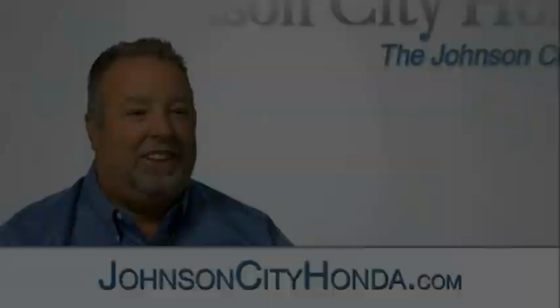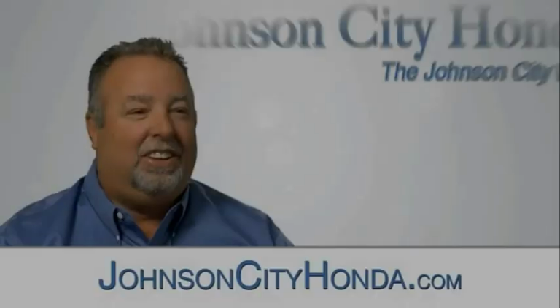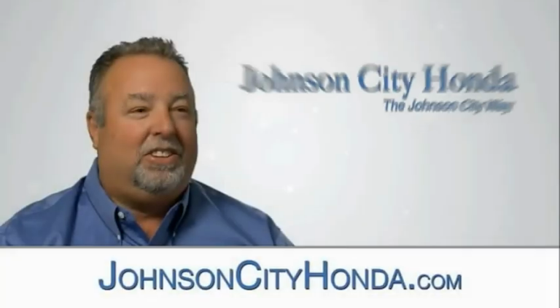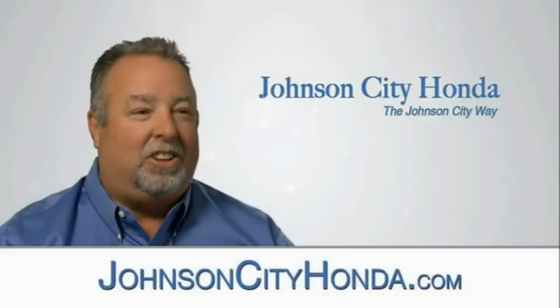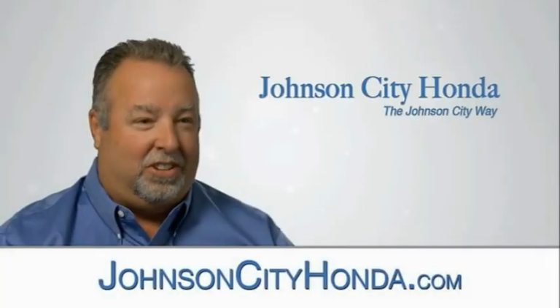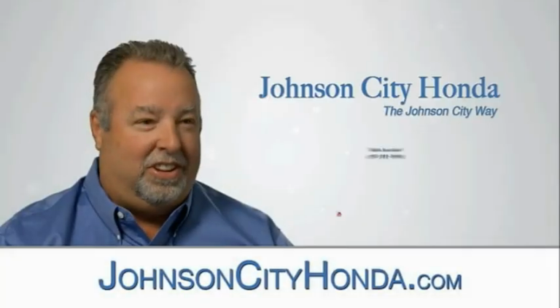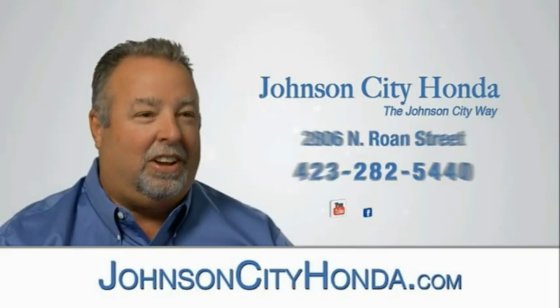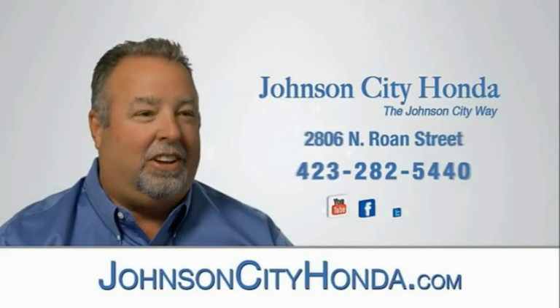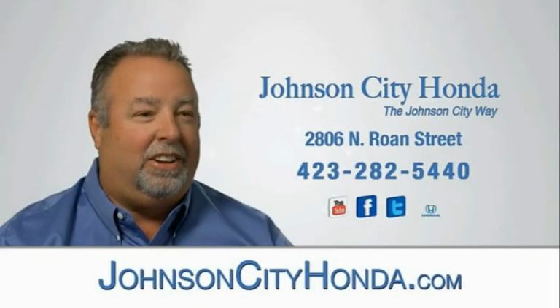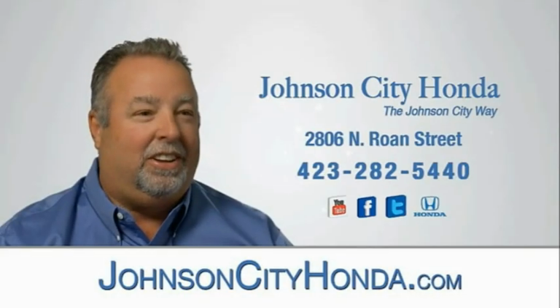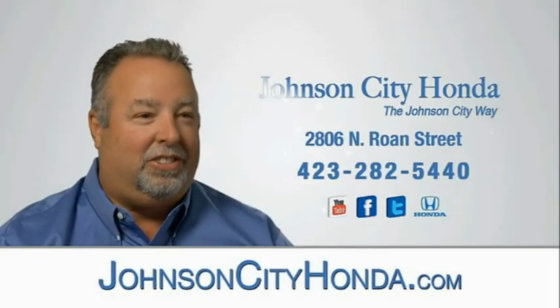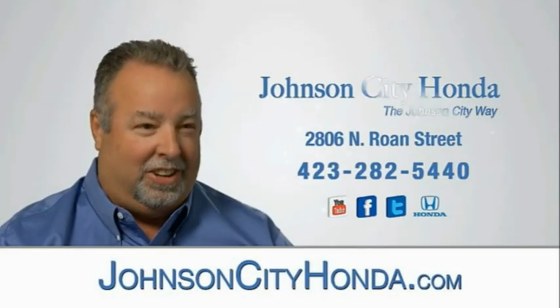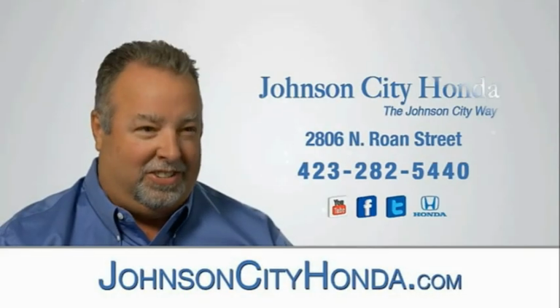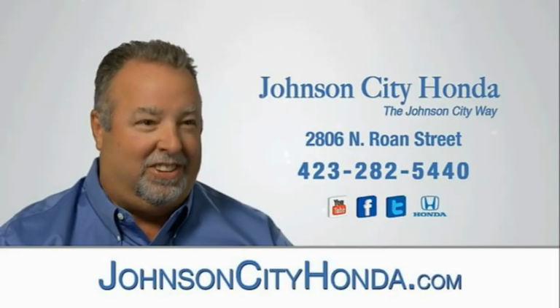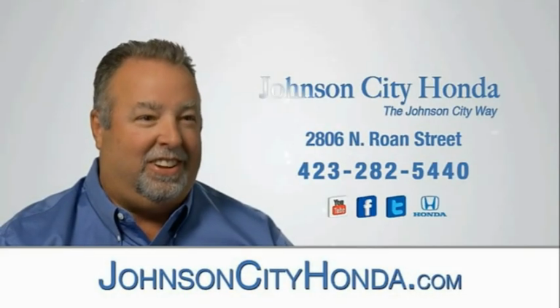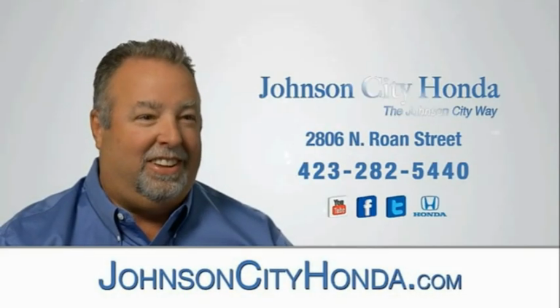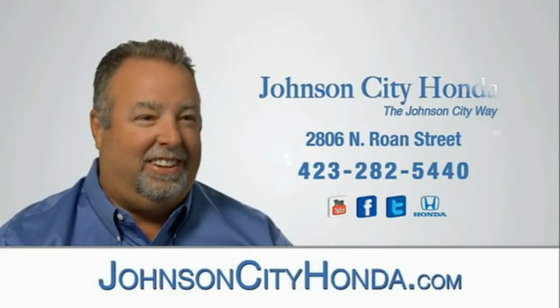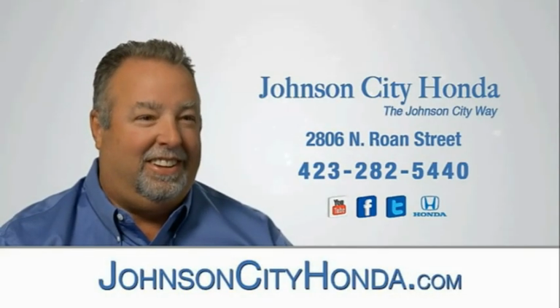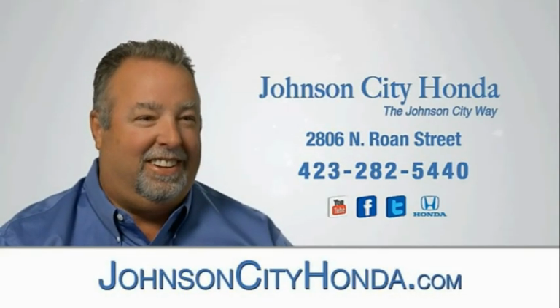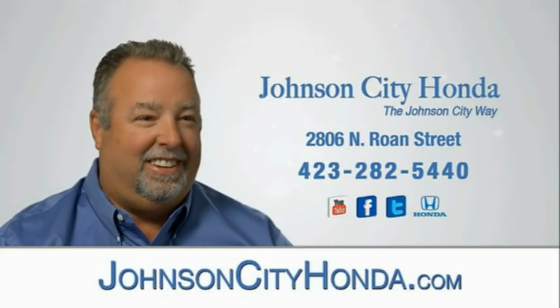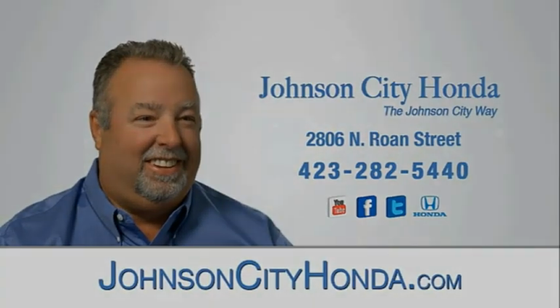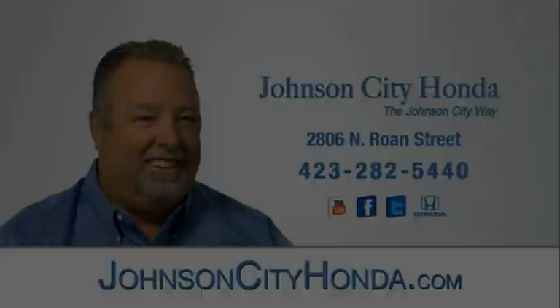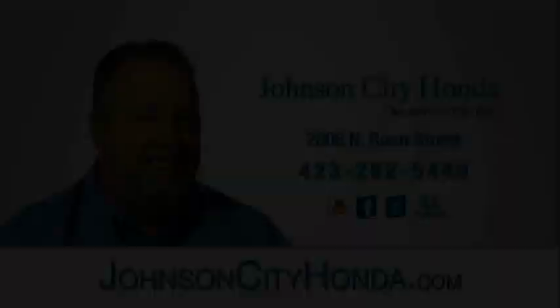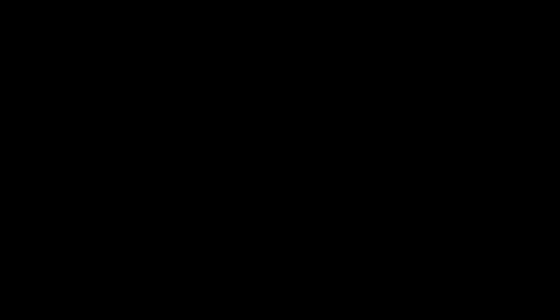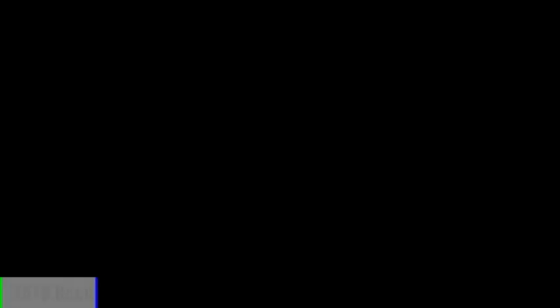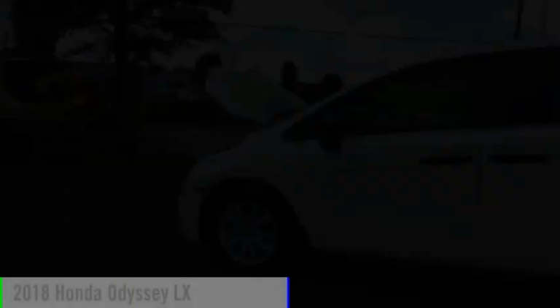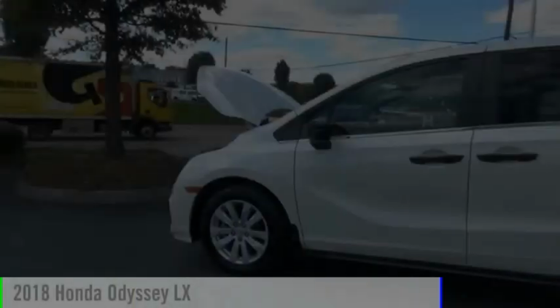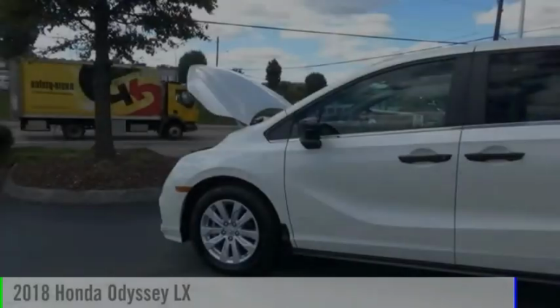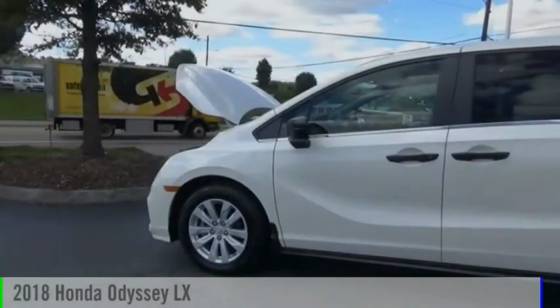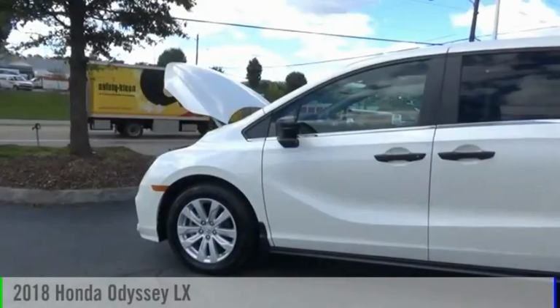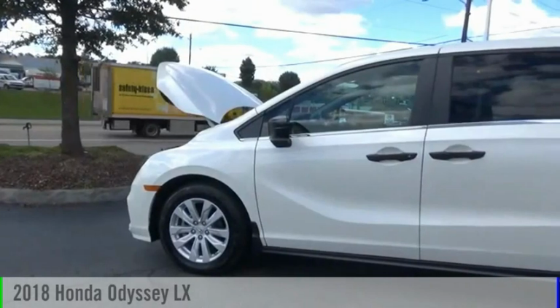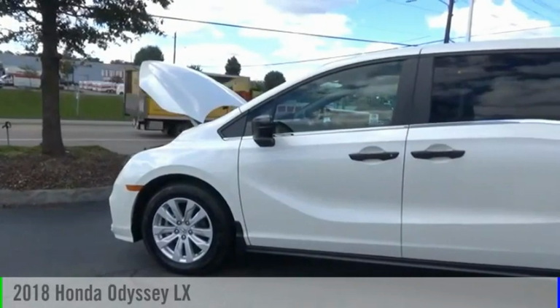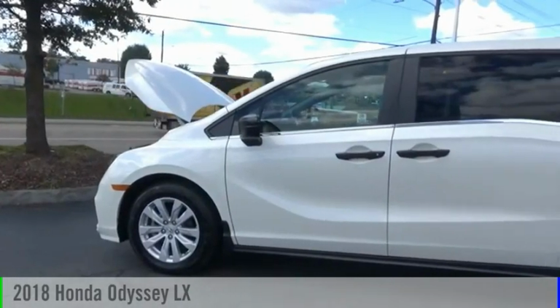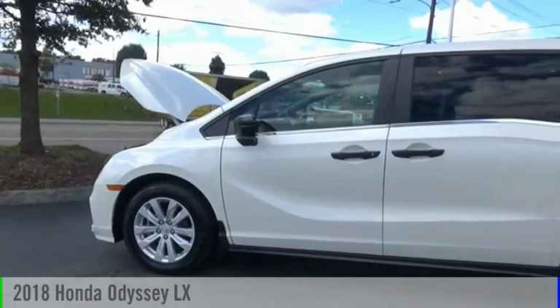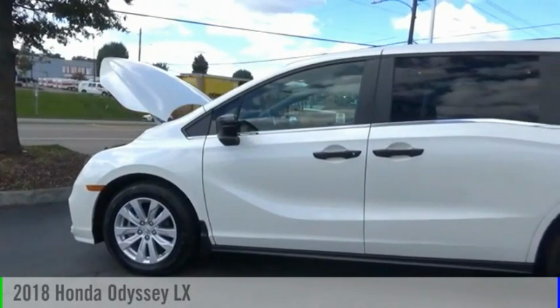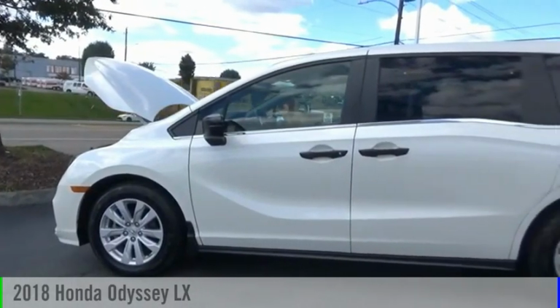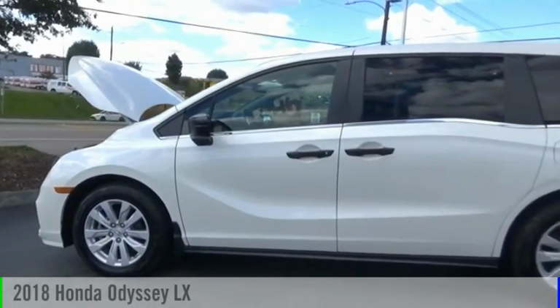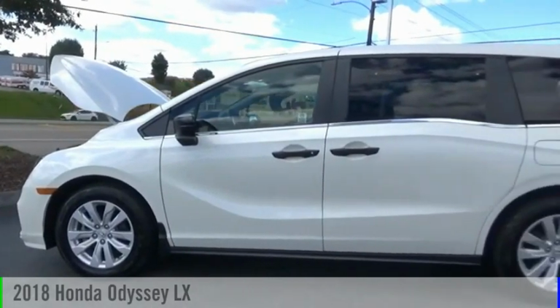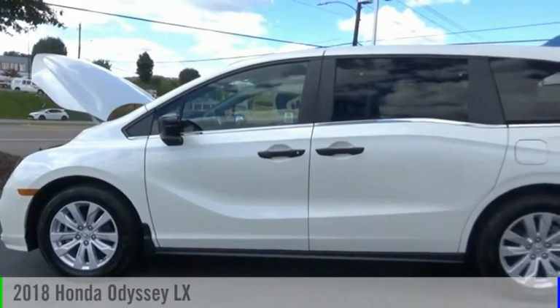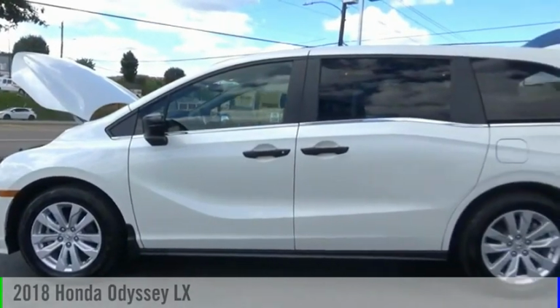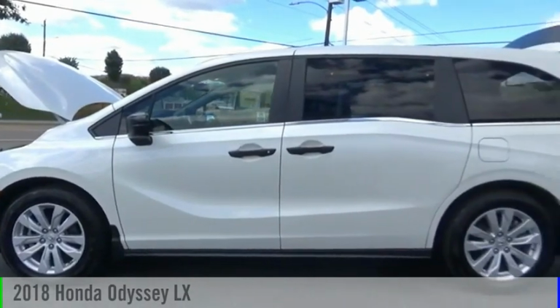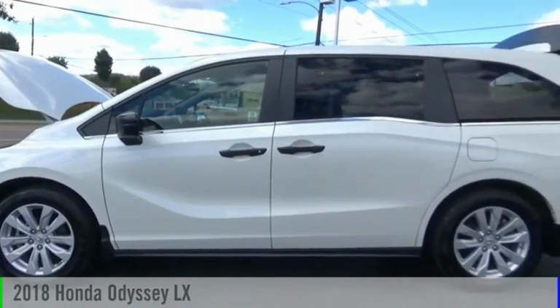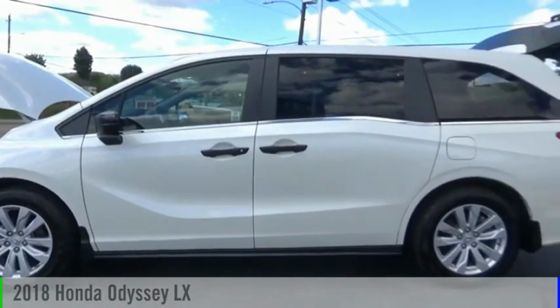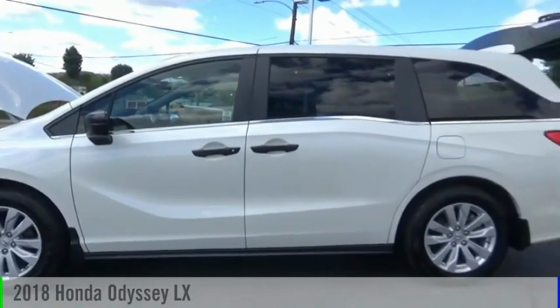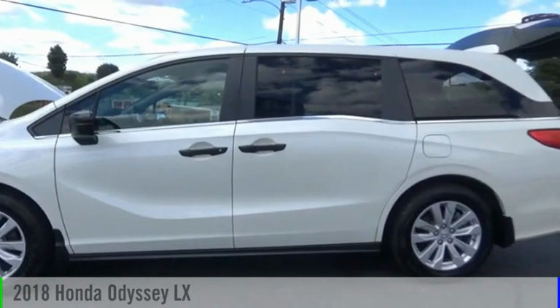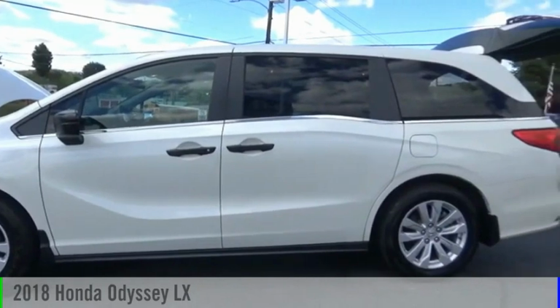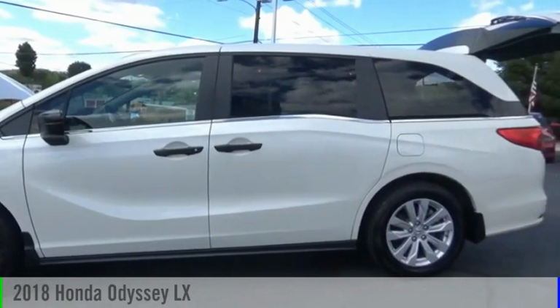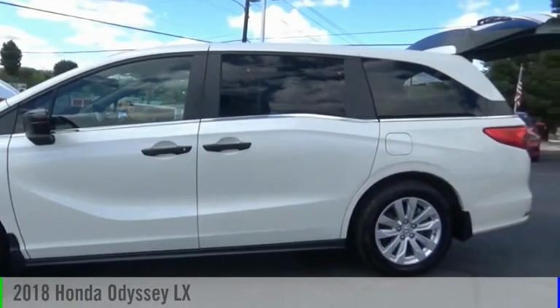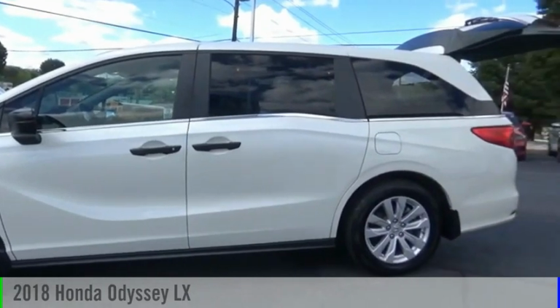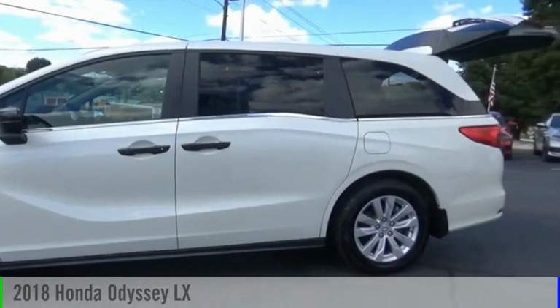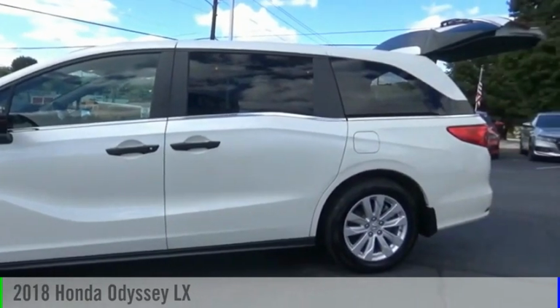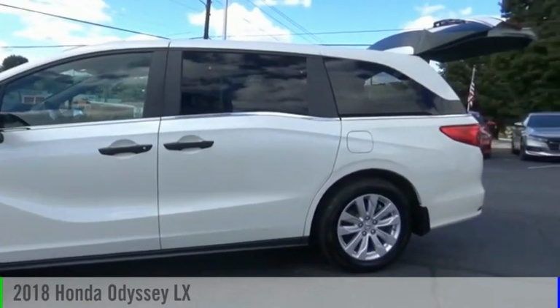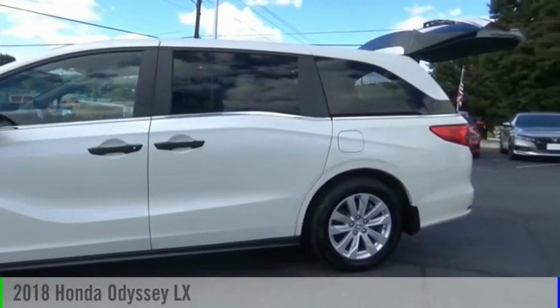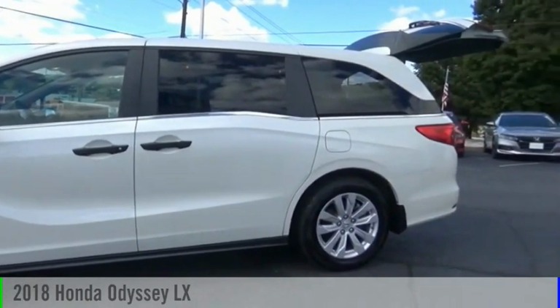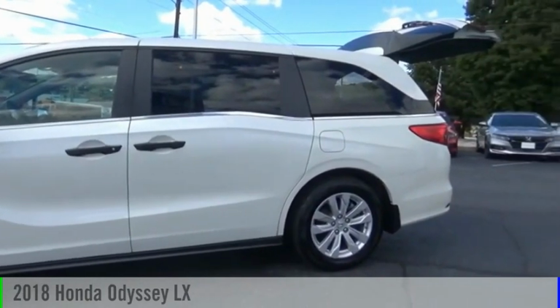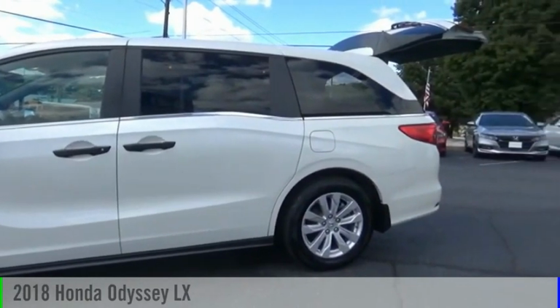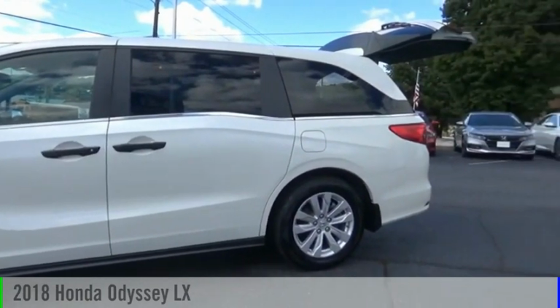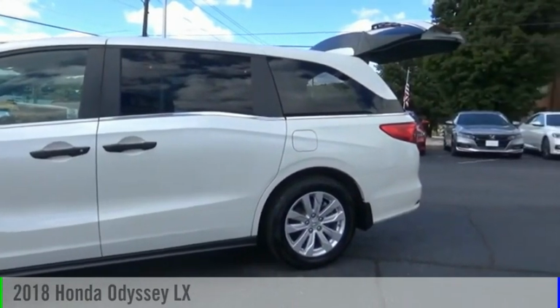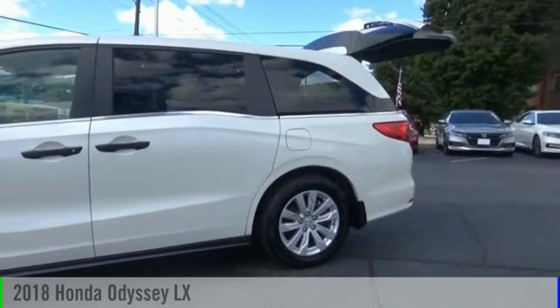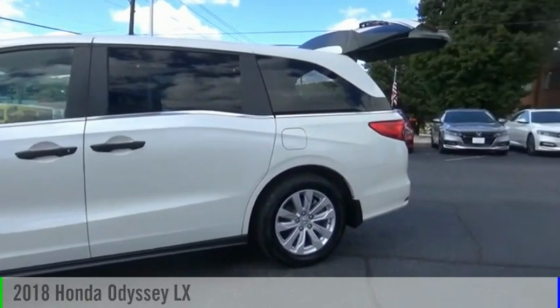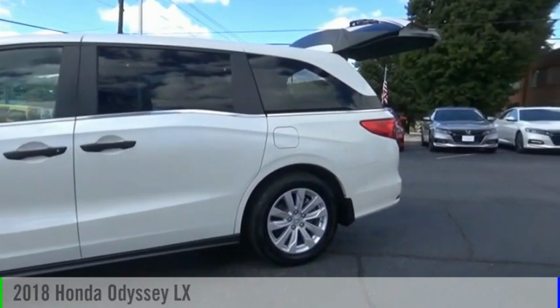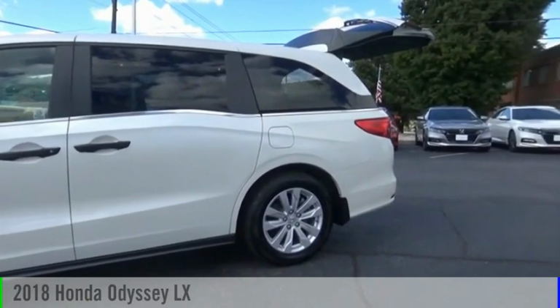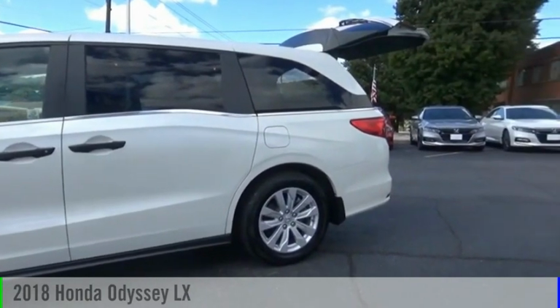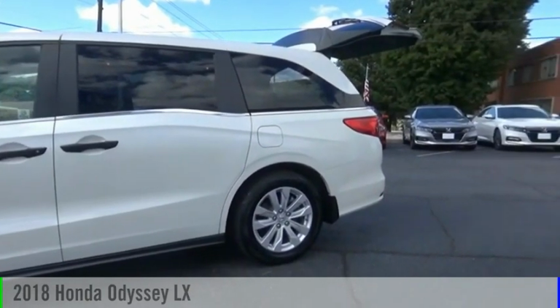Johnson City Honda, Johnson City. Make a great choice today with the 2018 Odyssey.